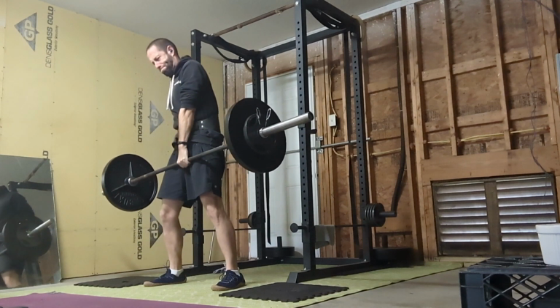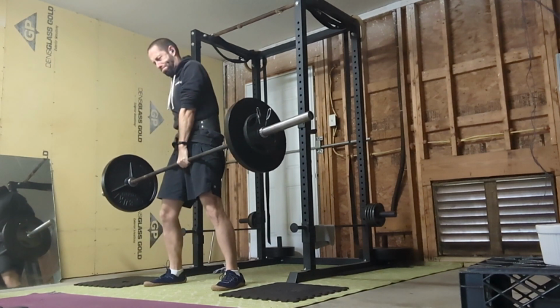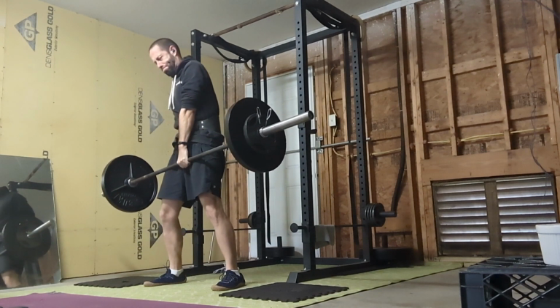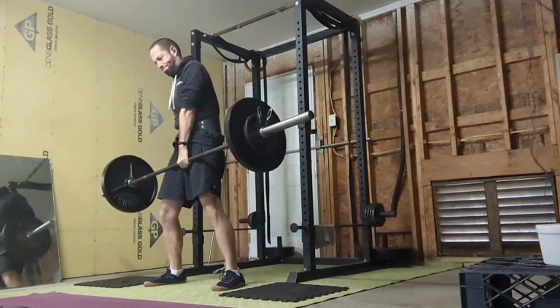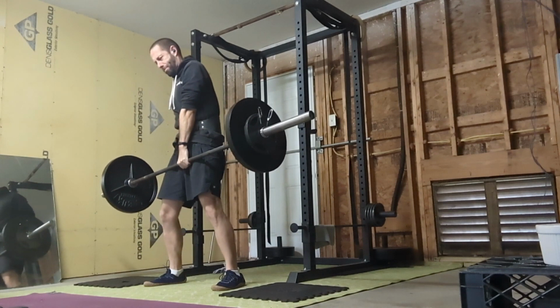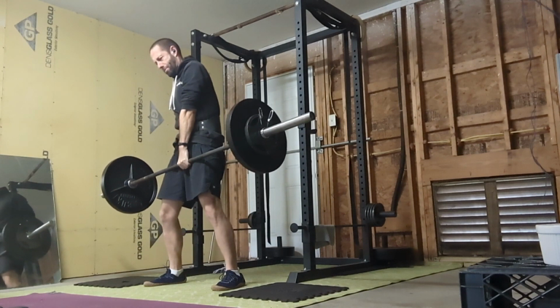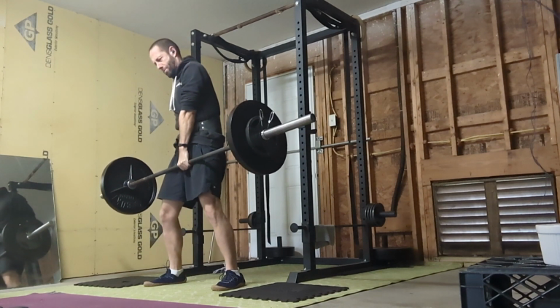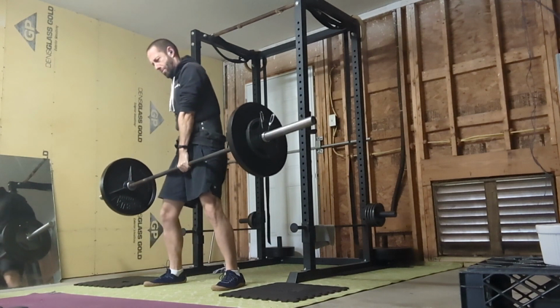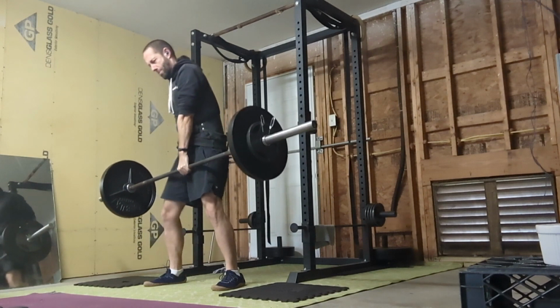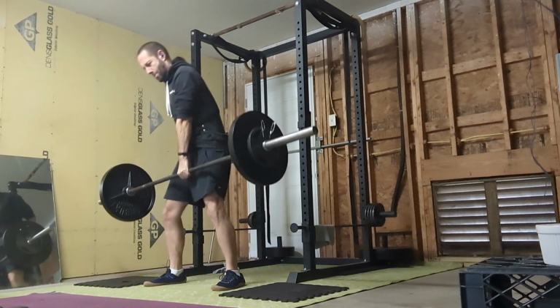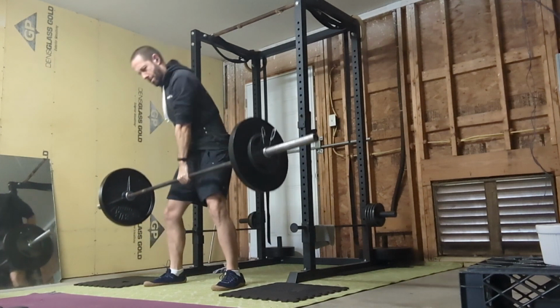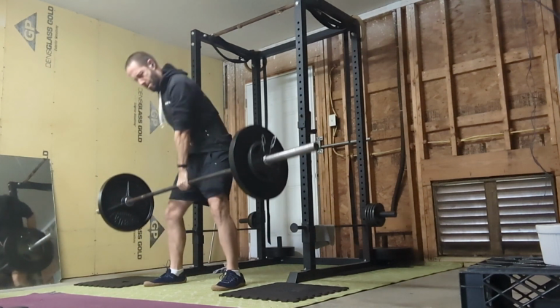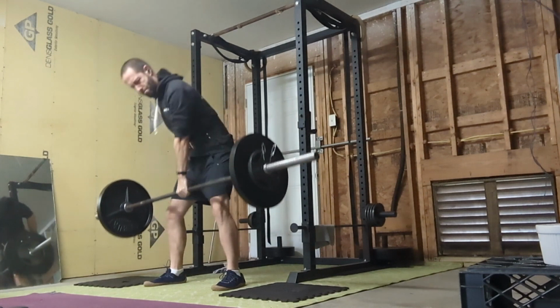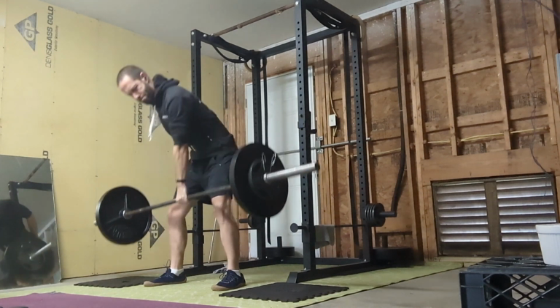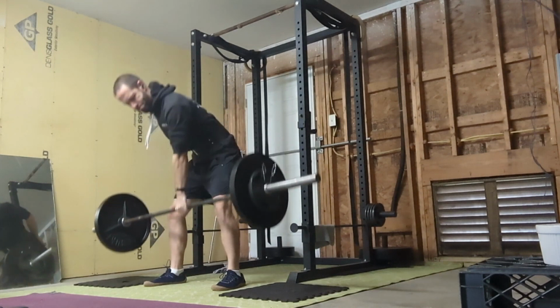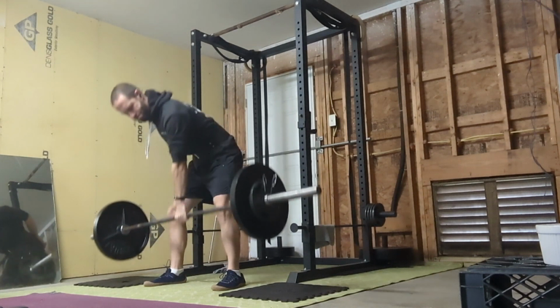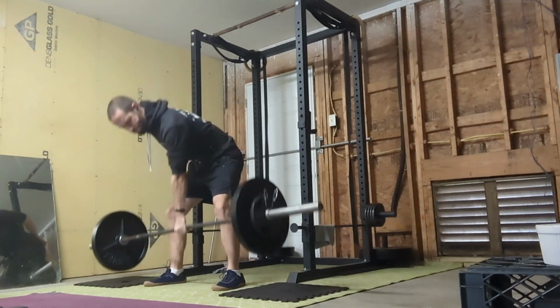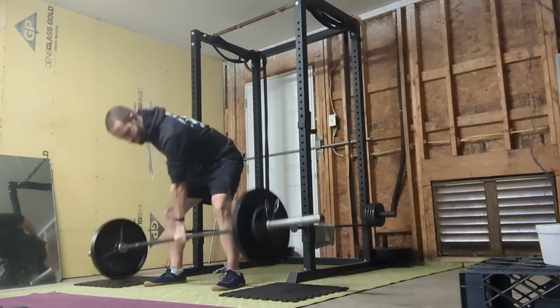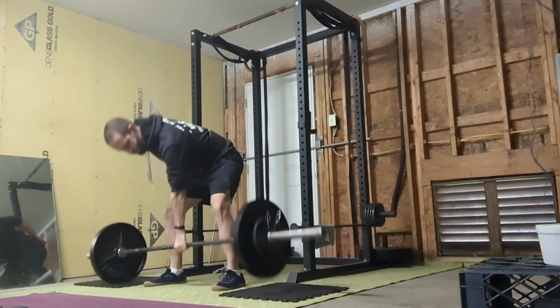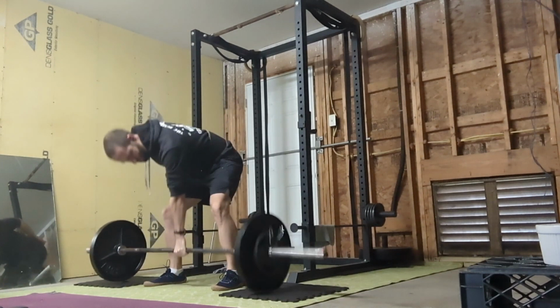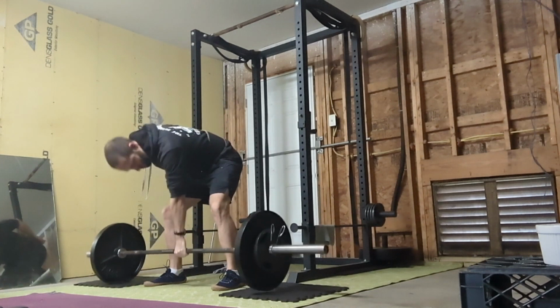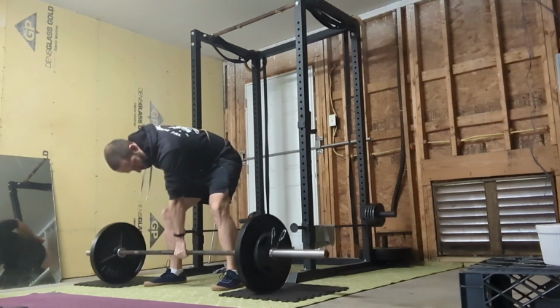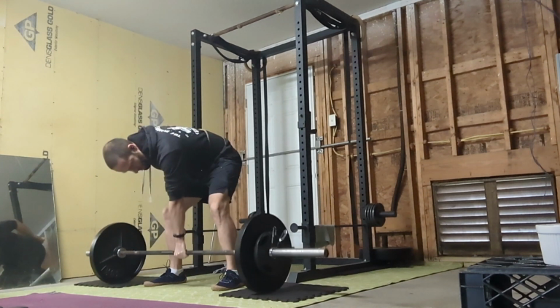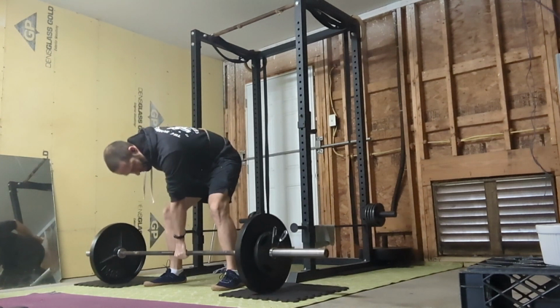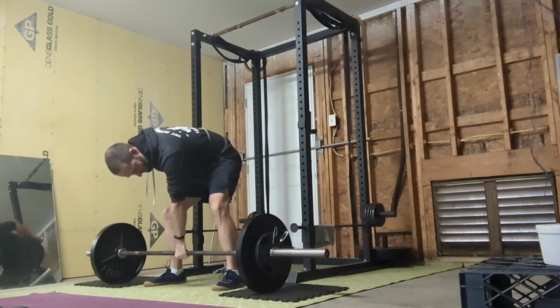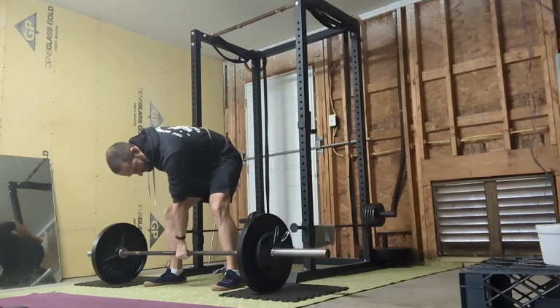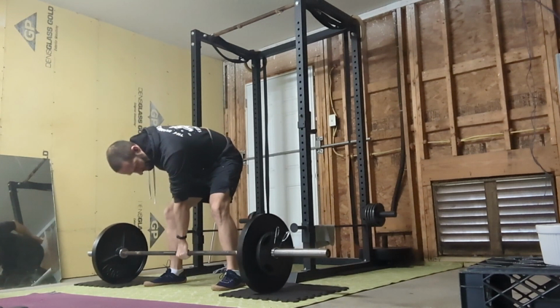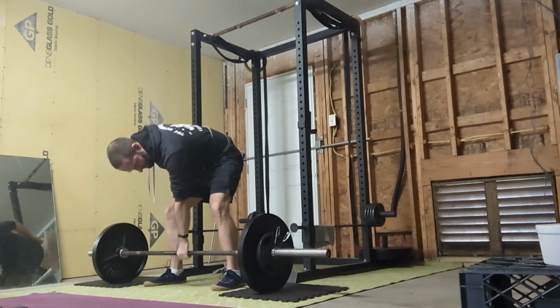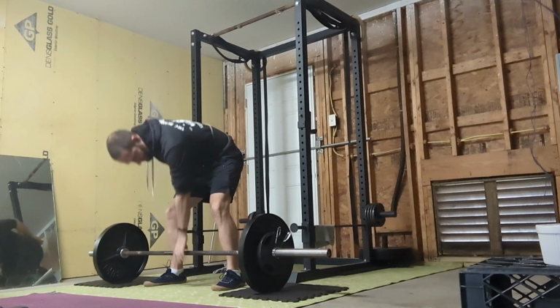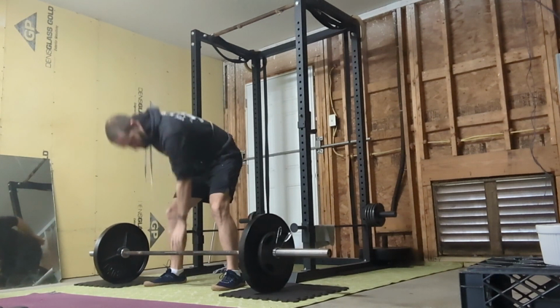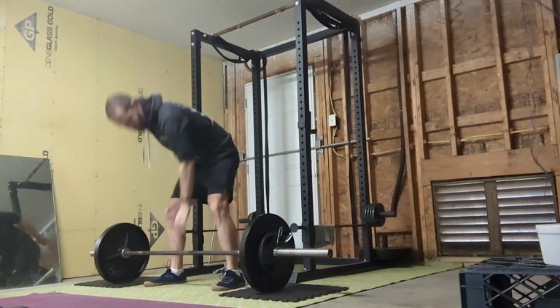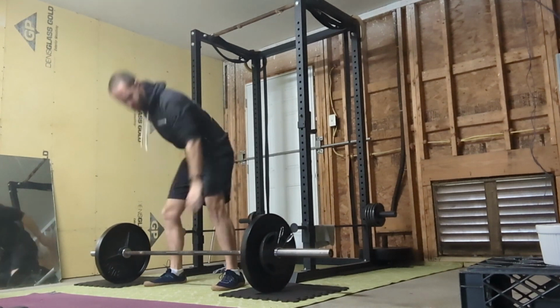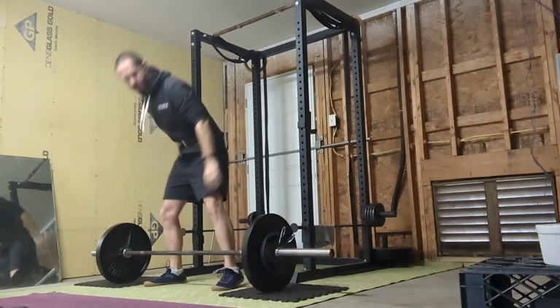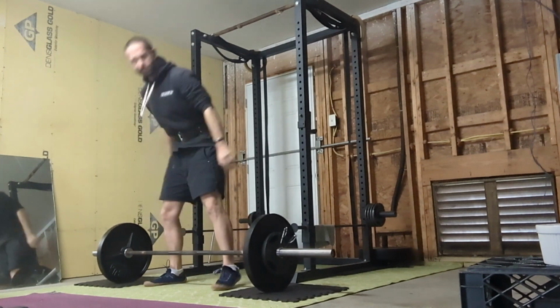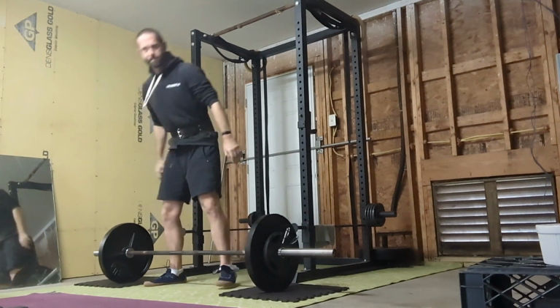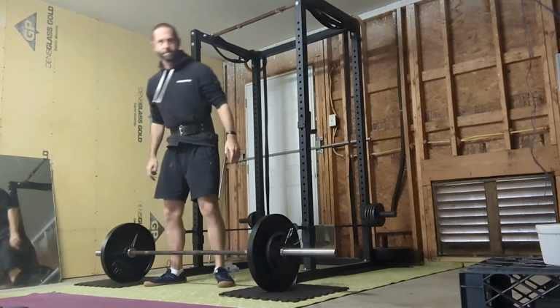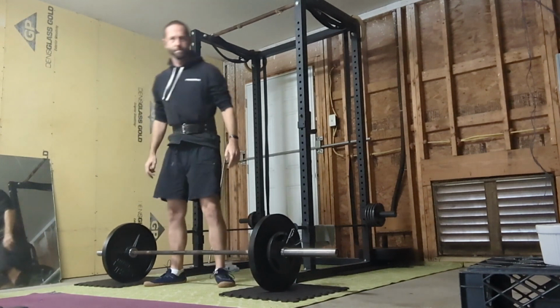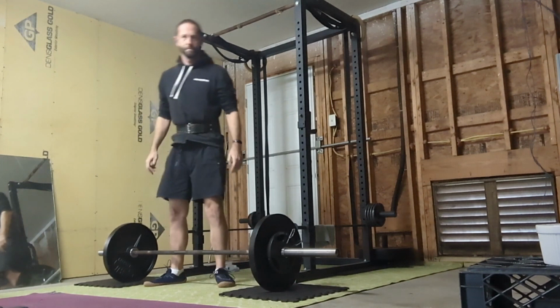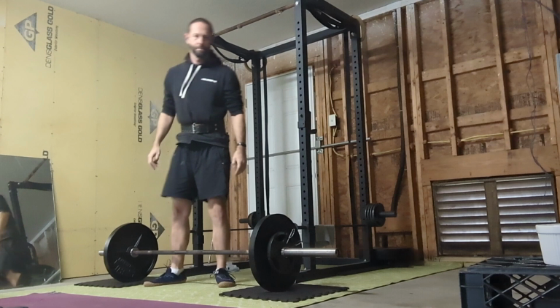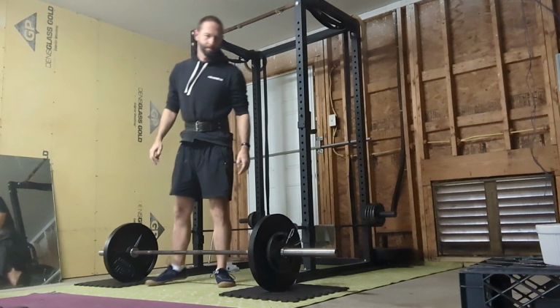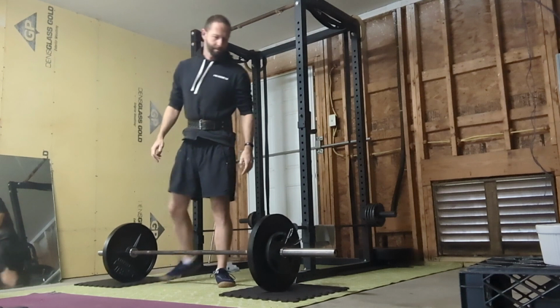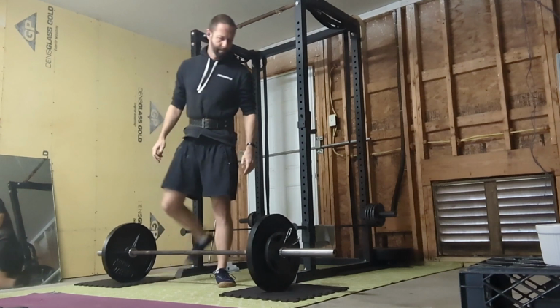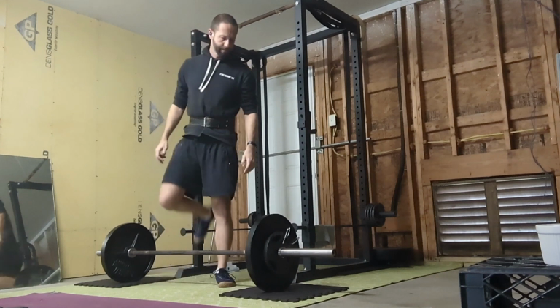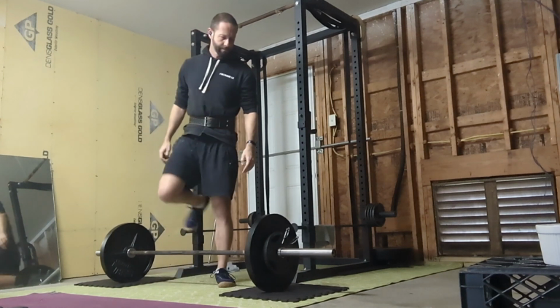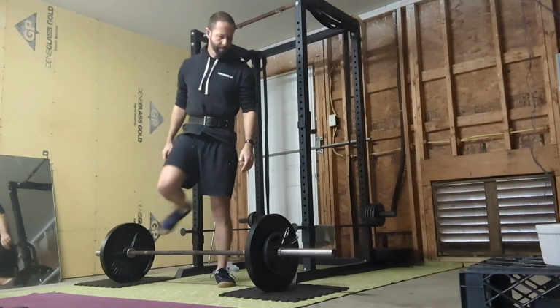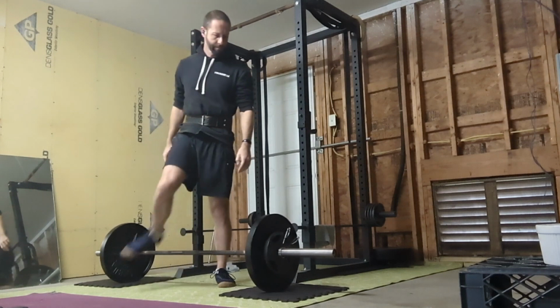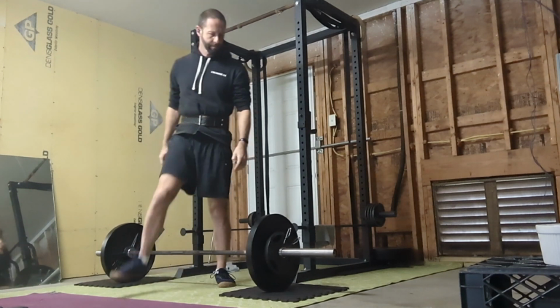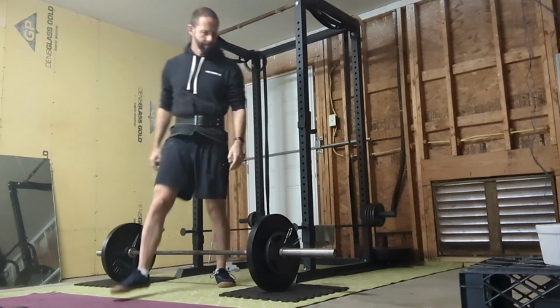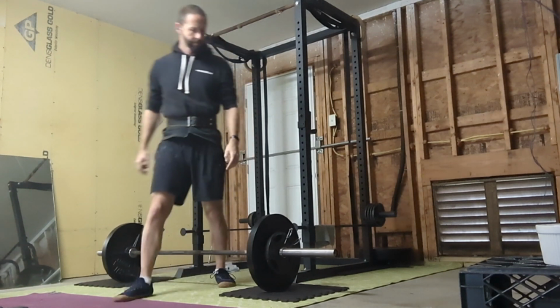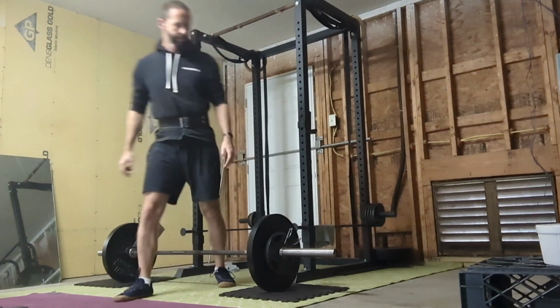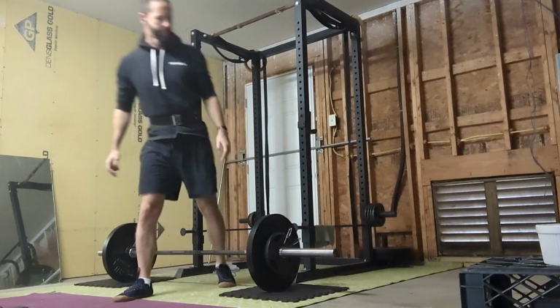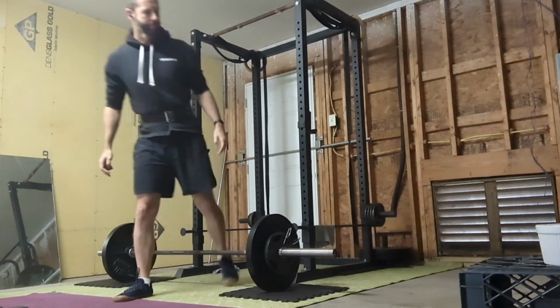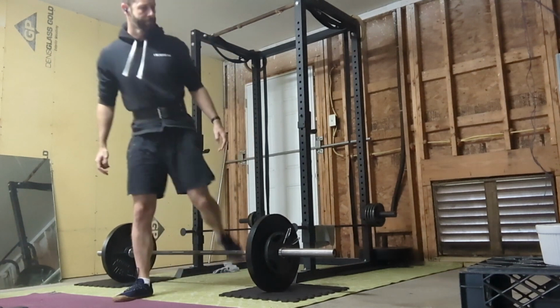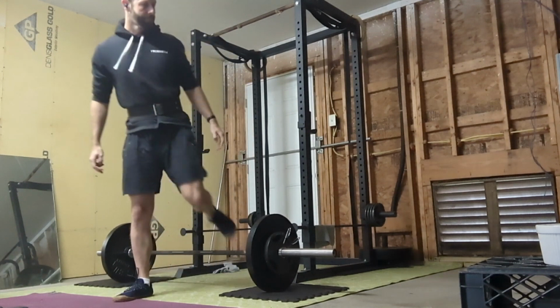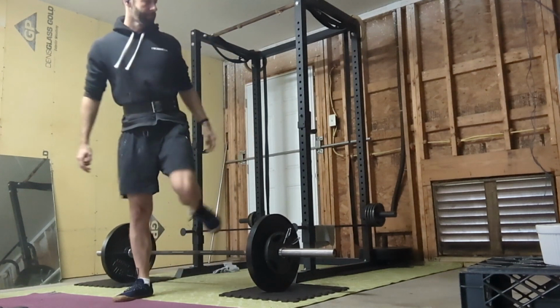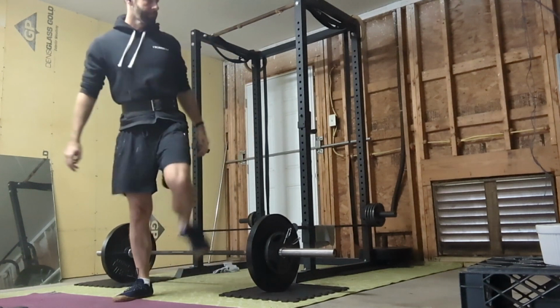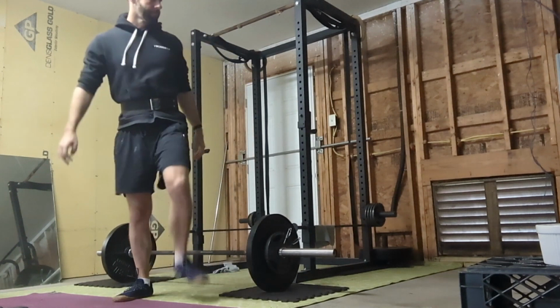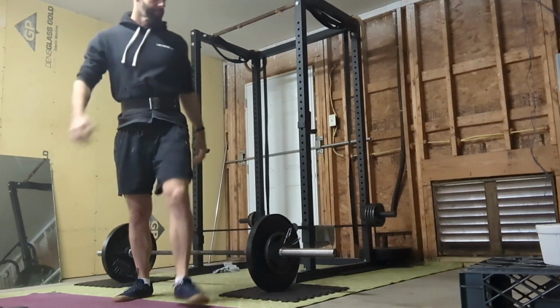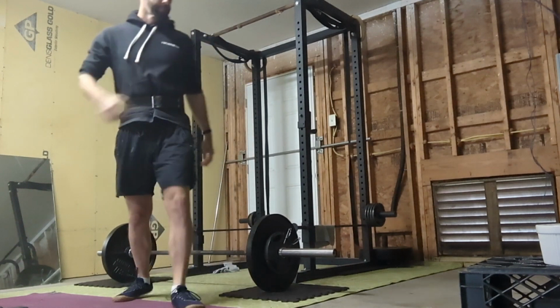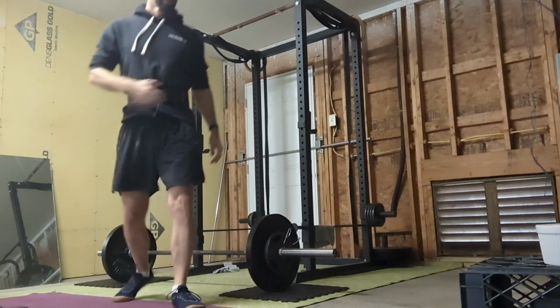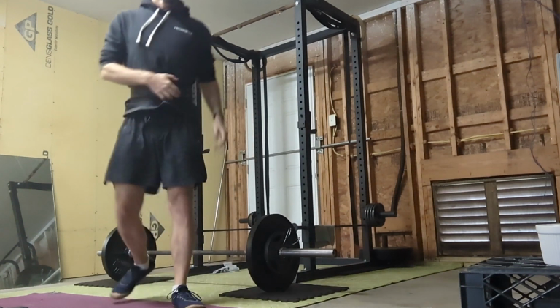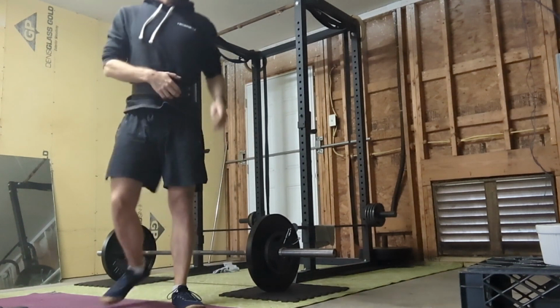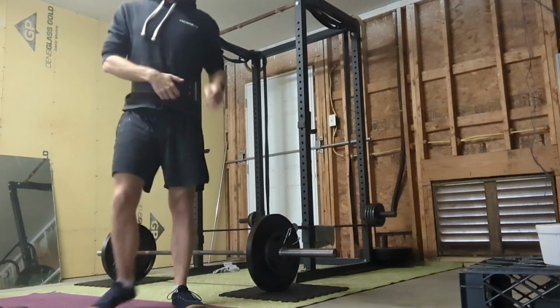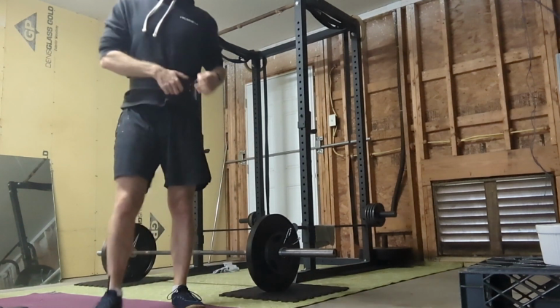You pull a slightly heavier weight and your body will naturally get in alignment. Pretty cool.